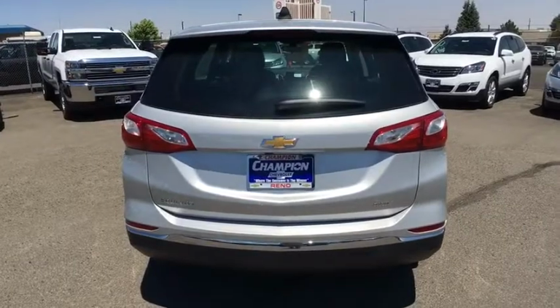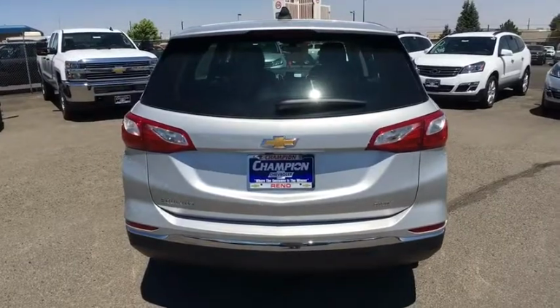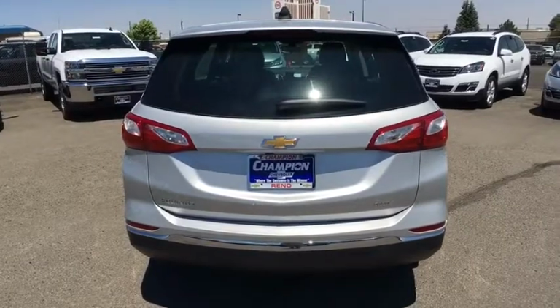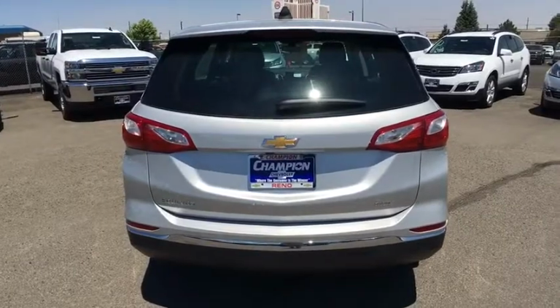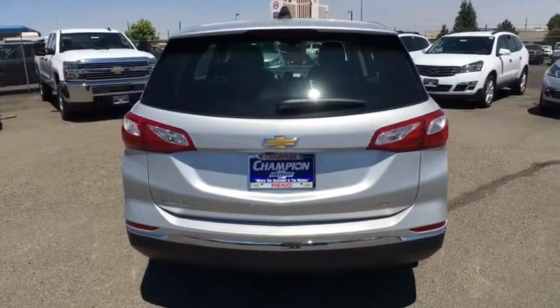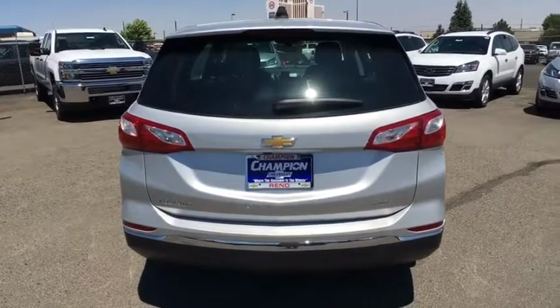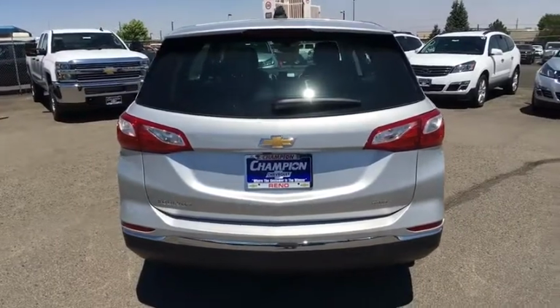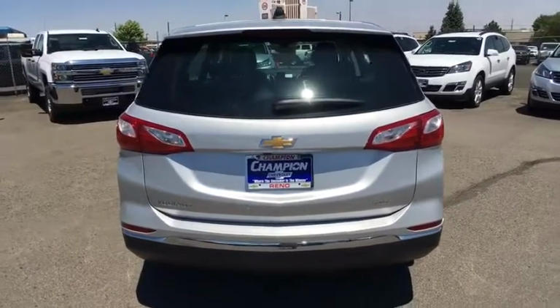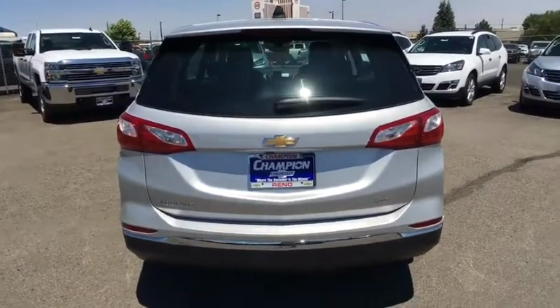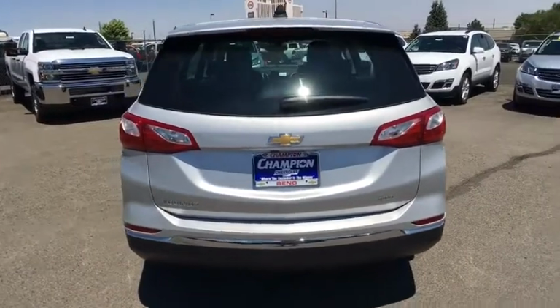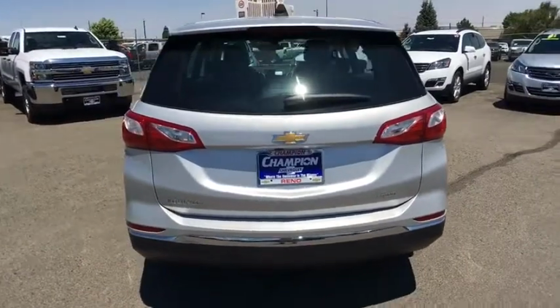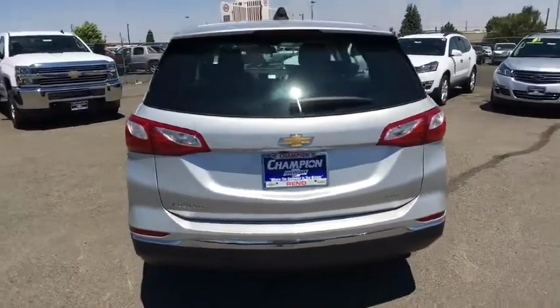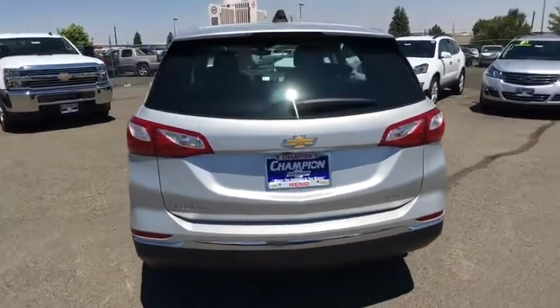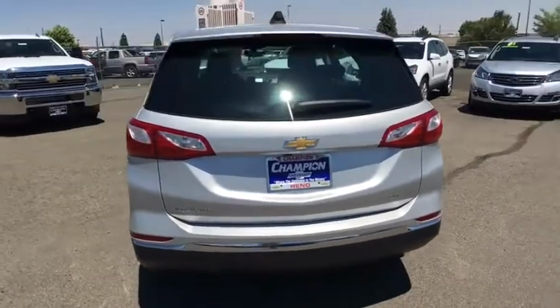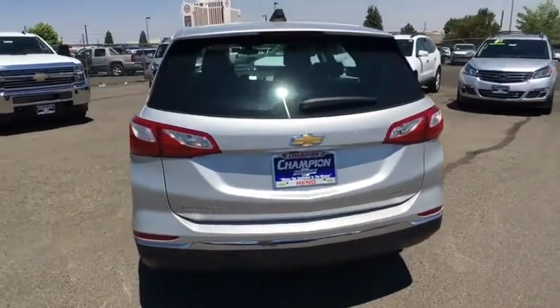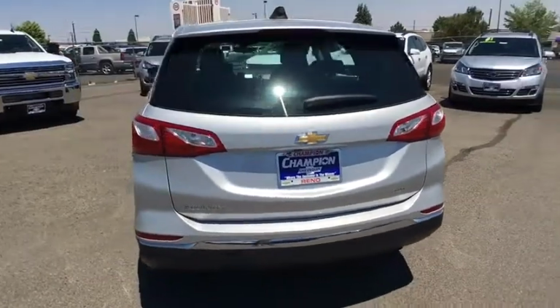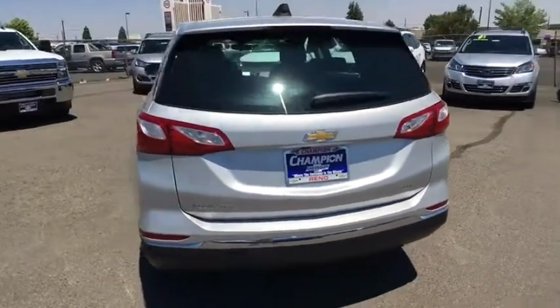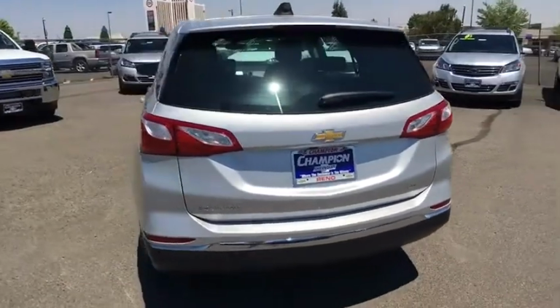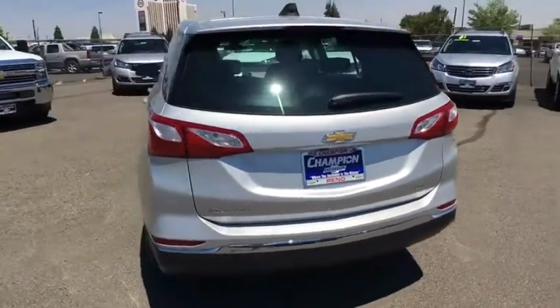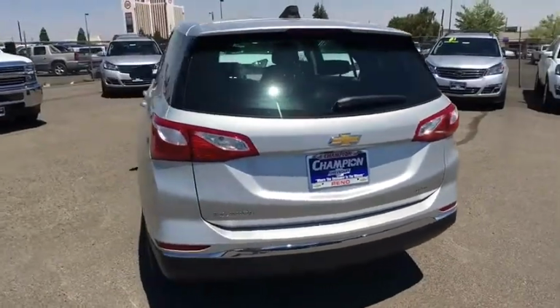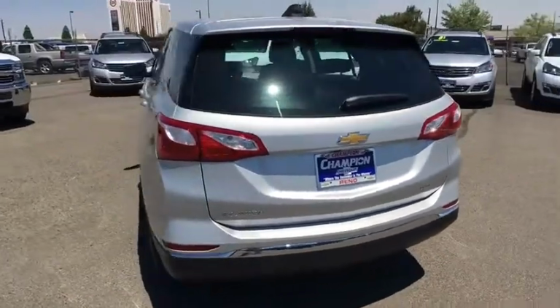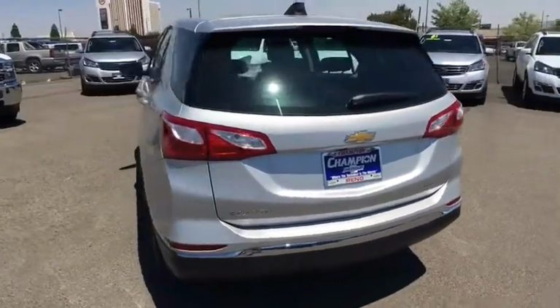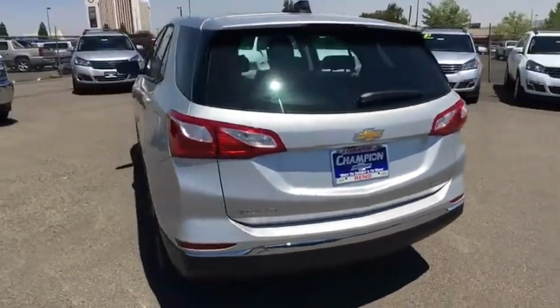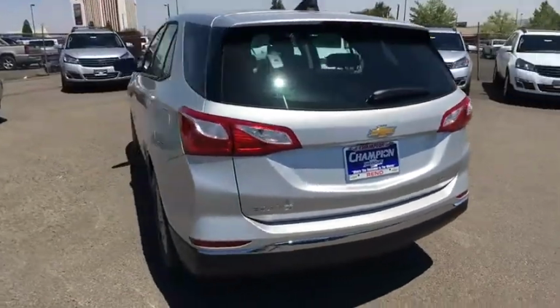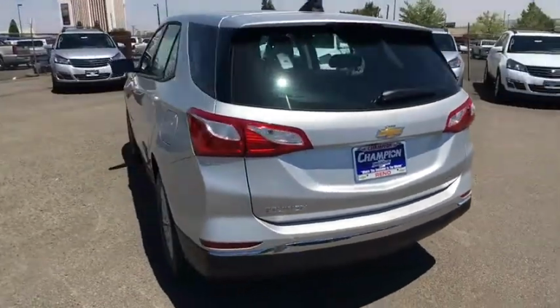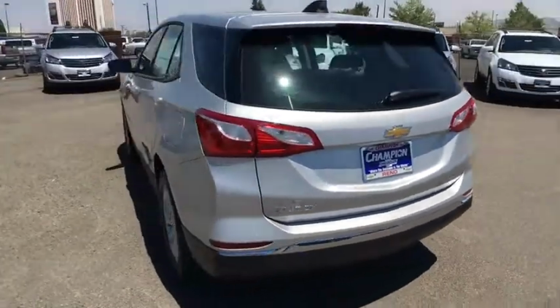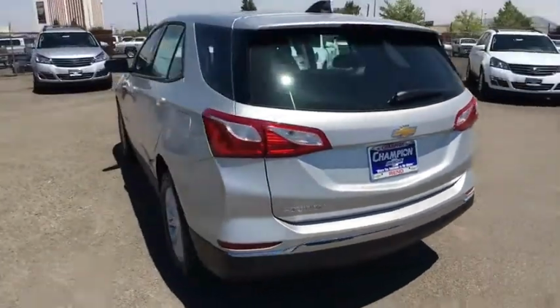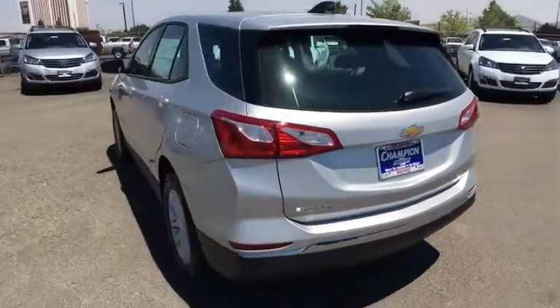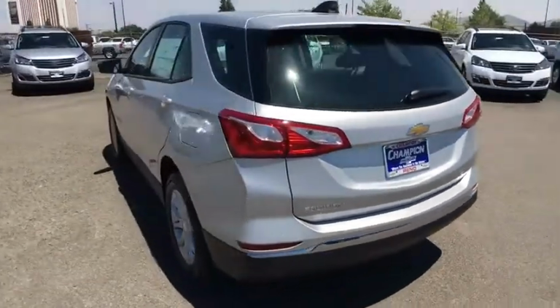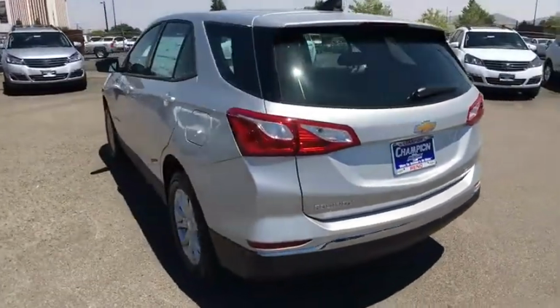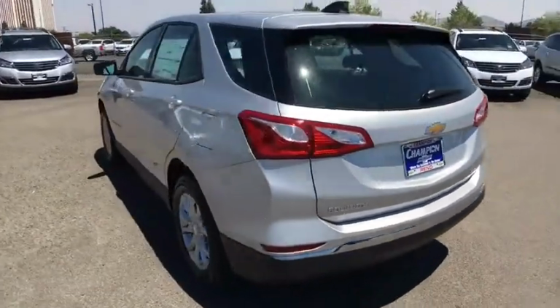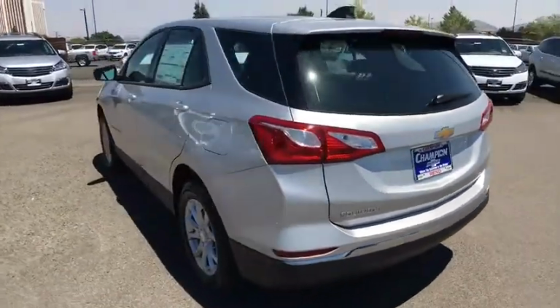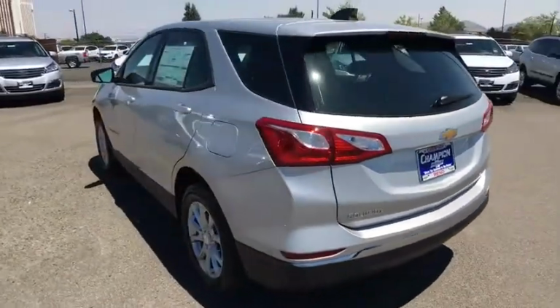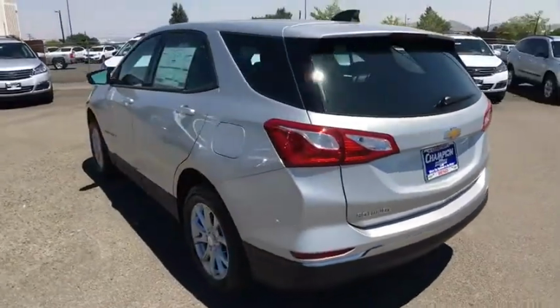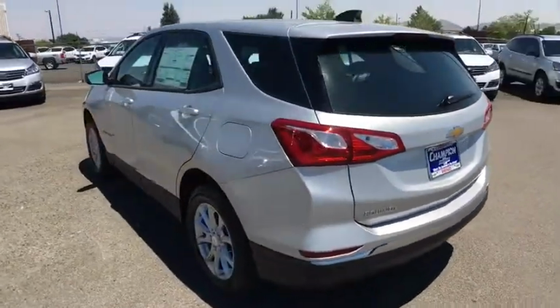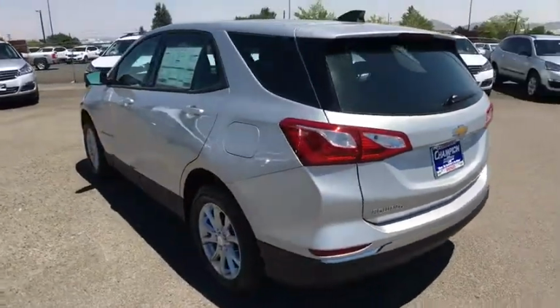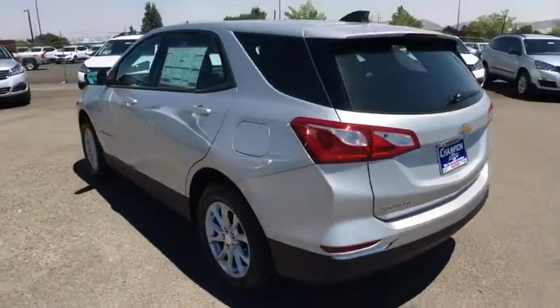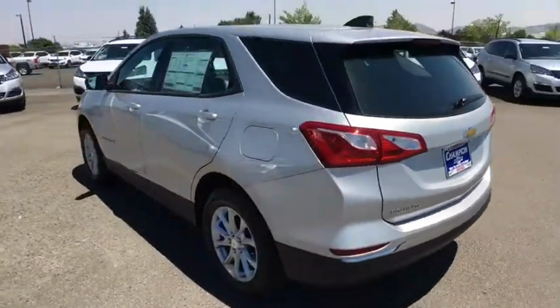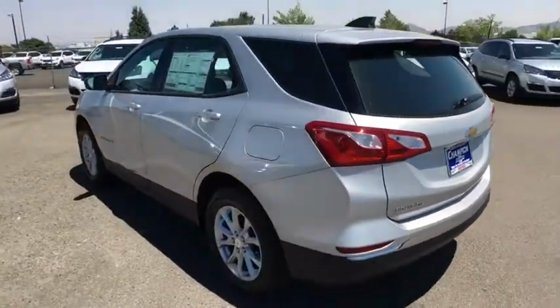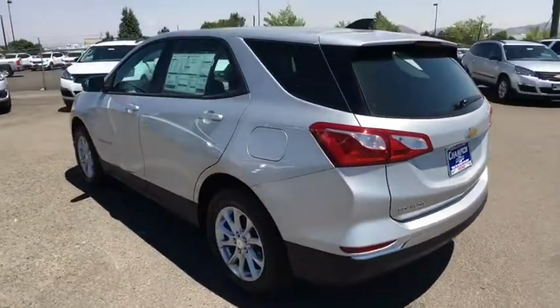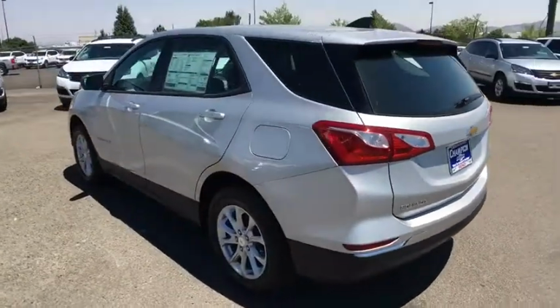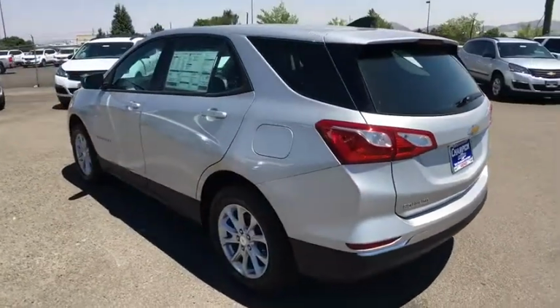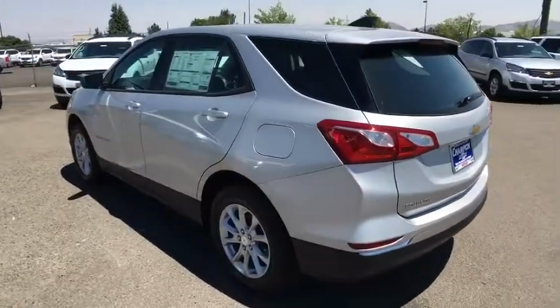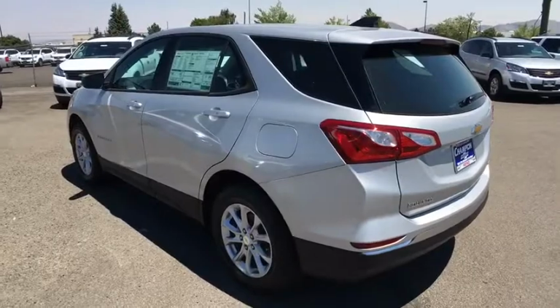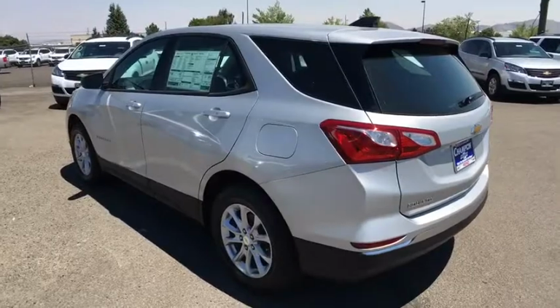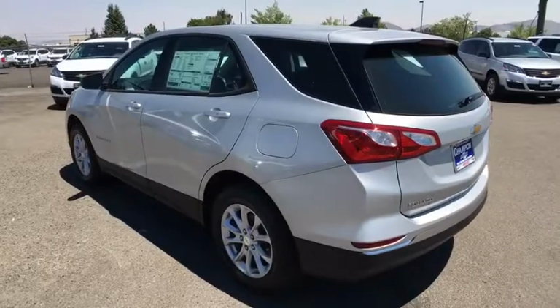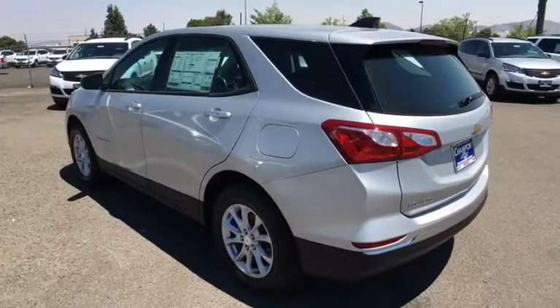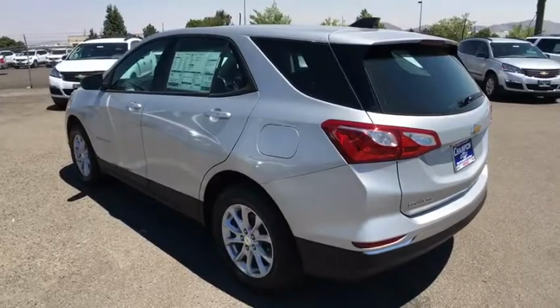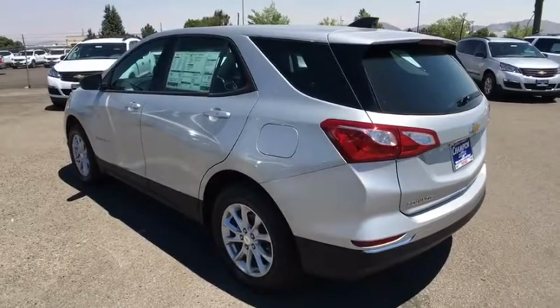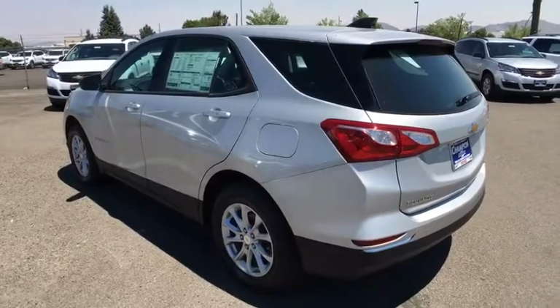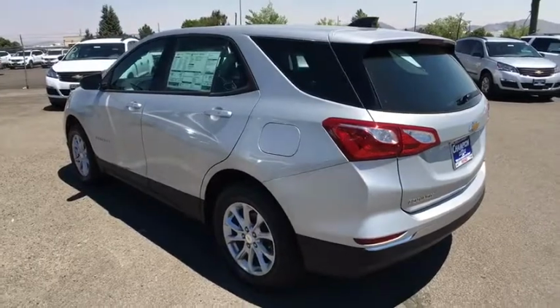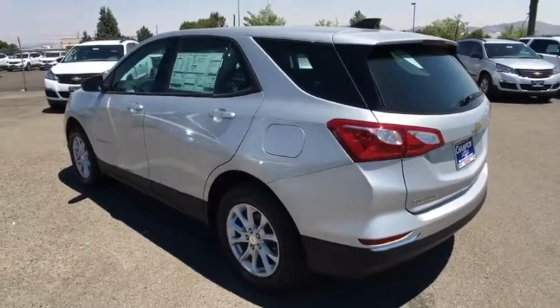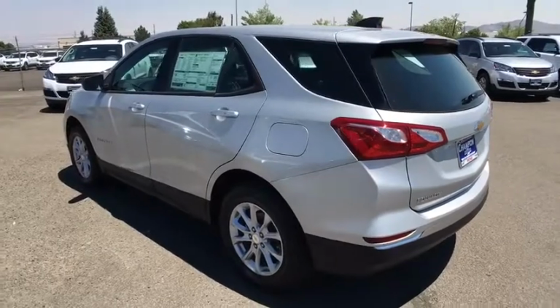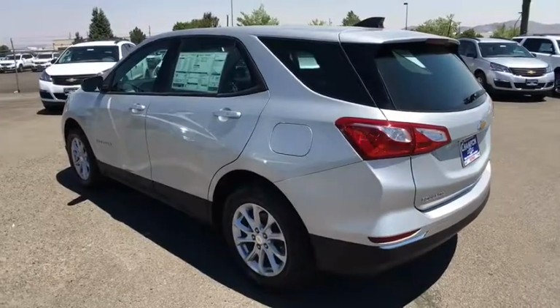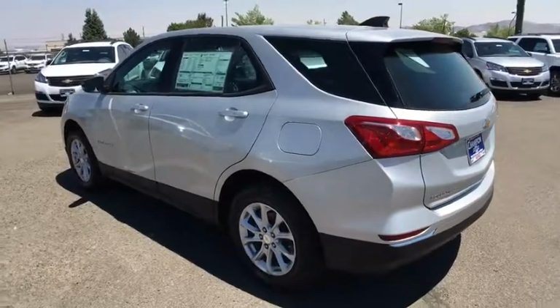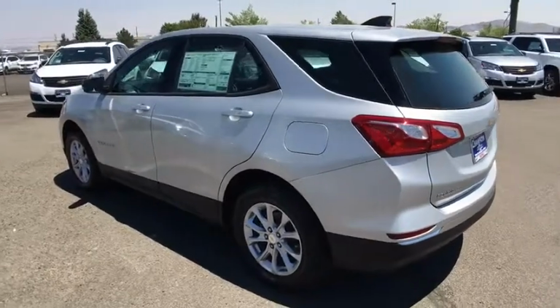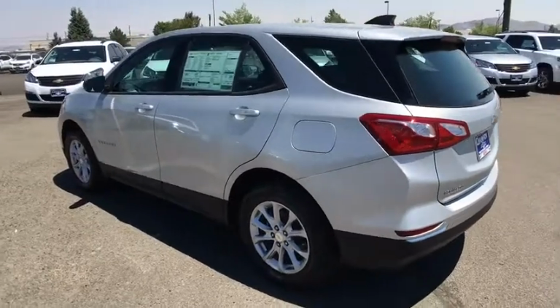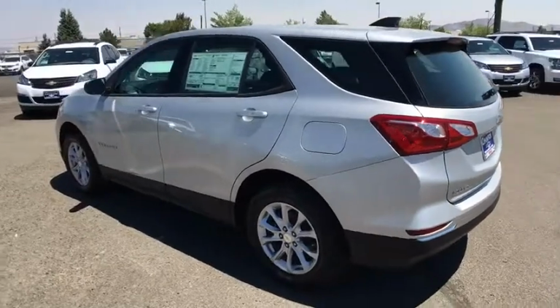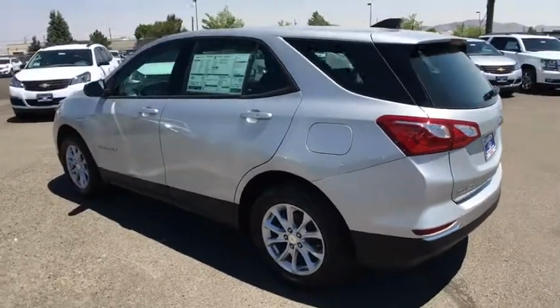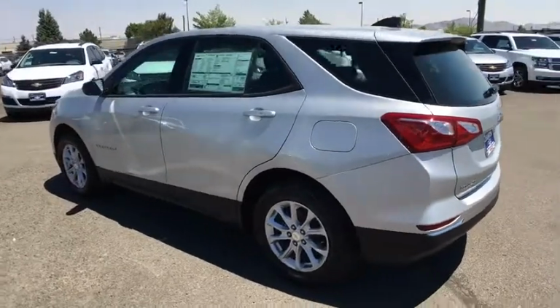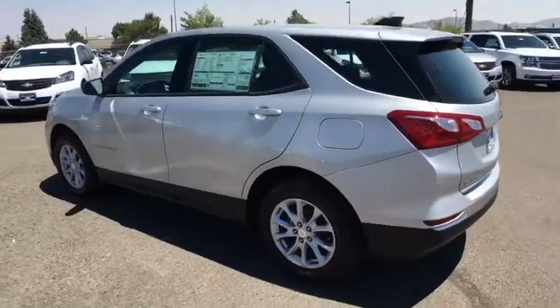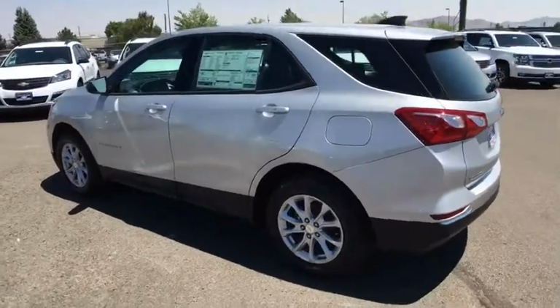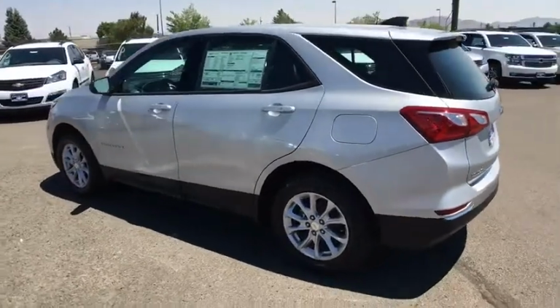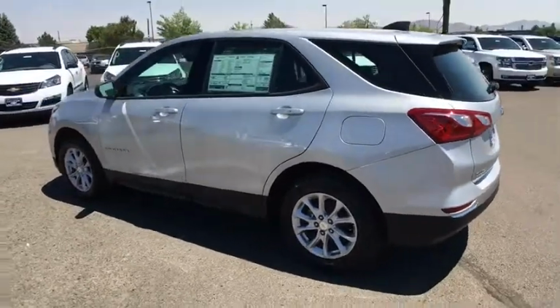AM-FM stereo radio. Power door locks. MP3 player. Bucket seats. Come see the car for yourself.